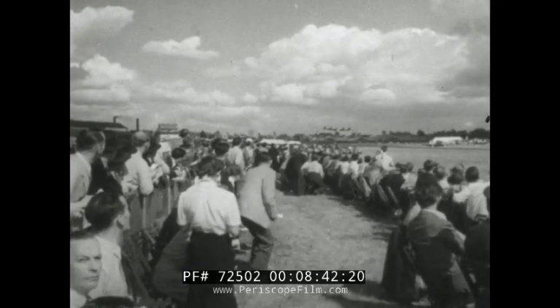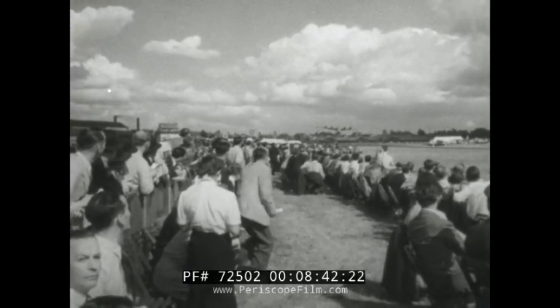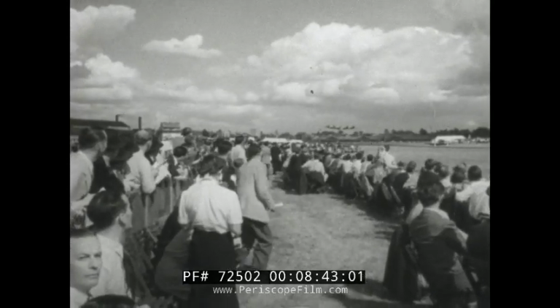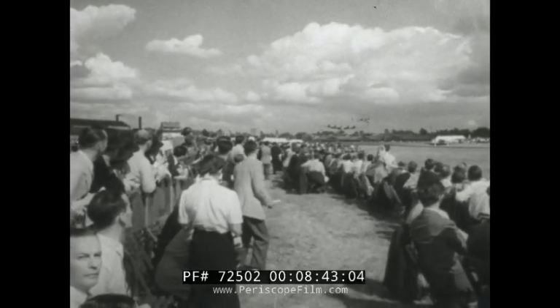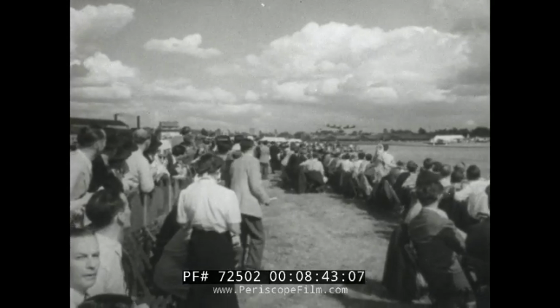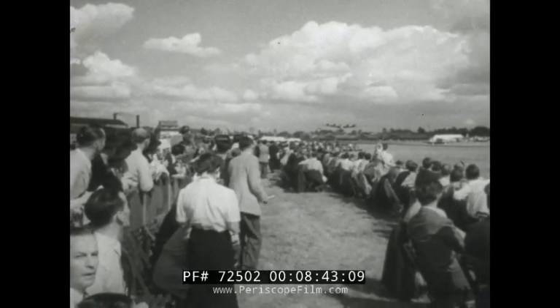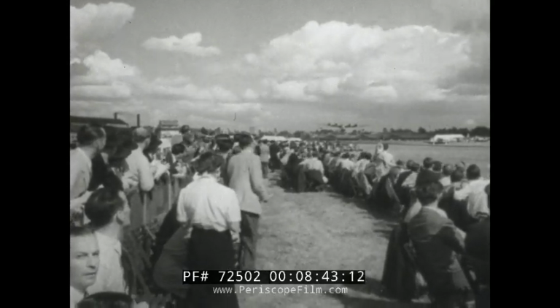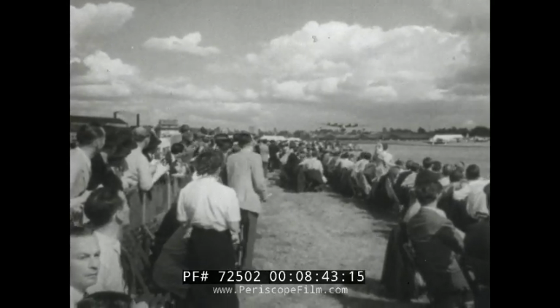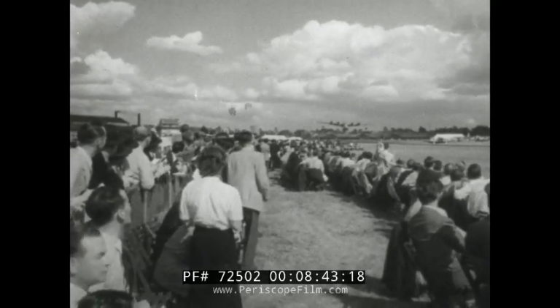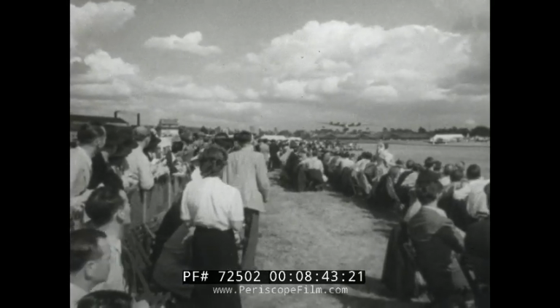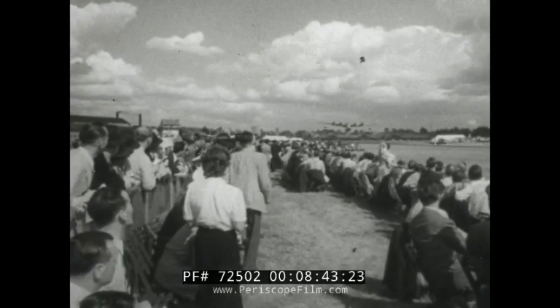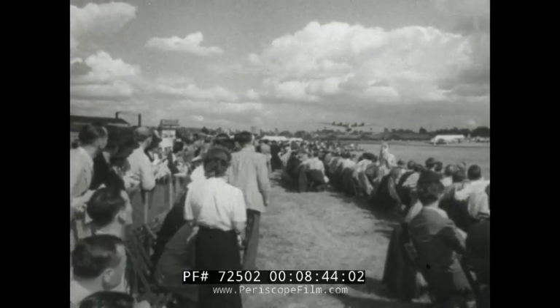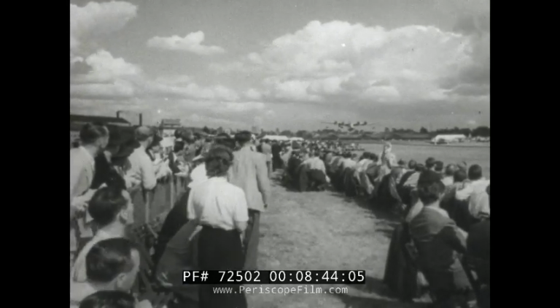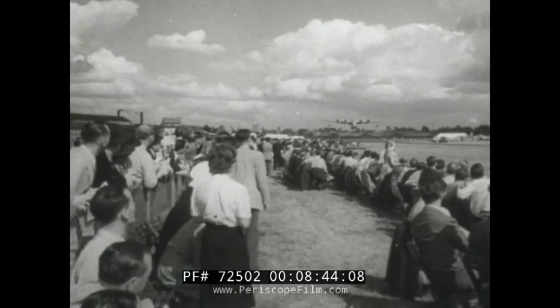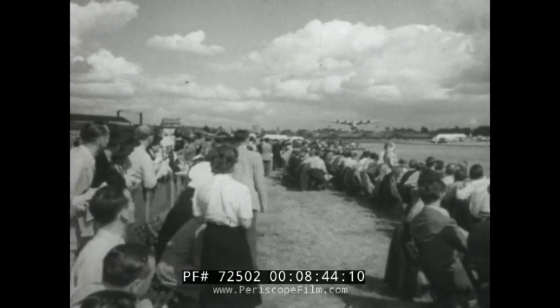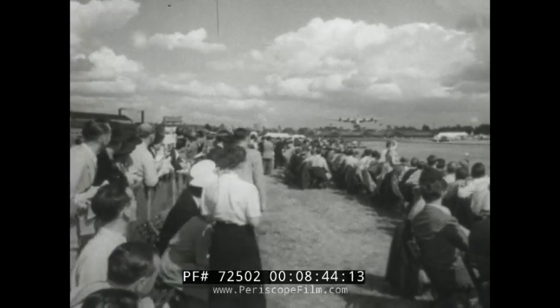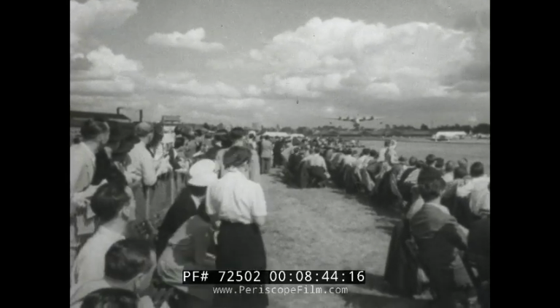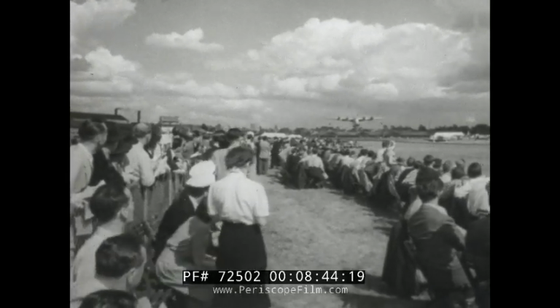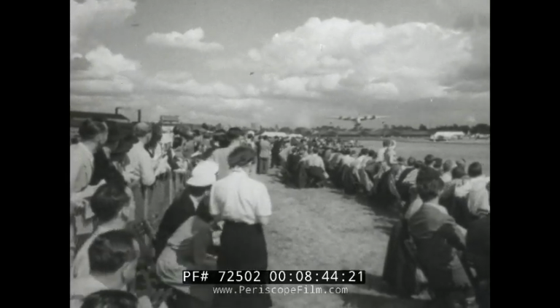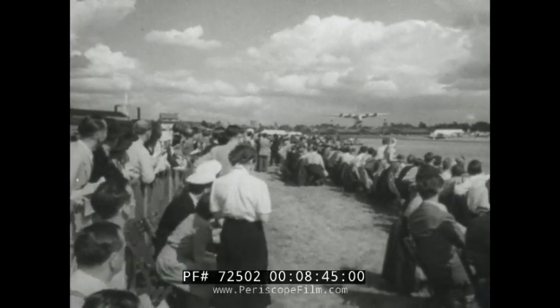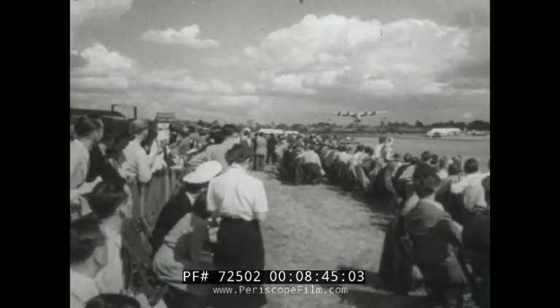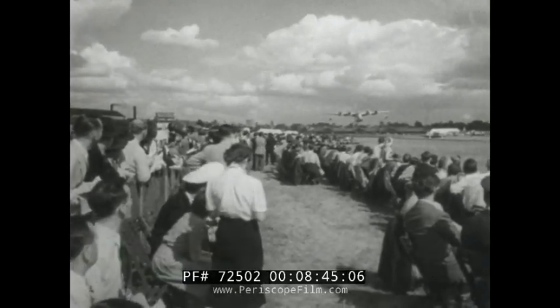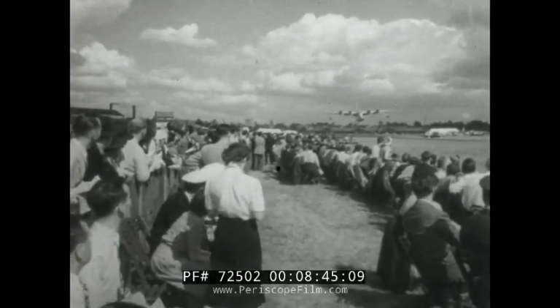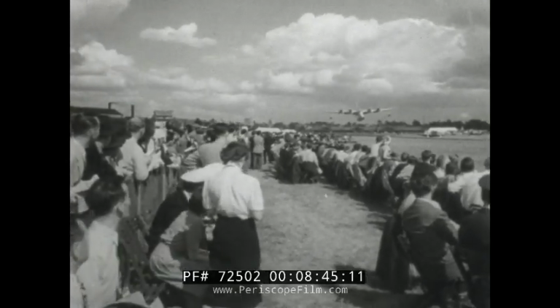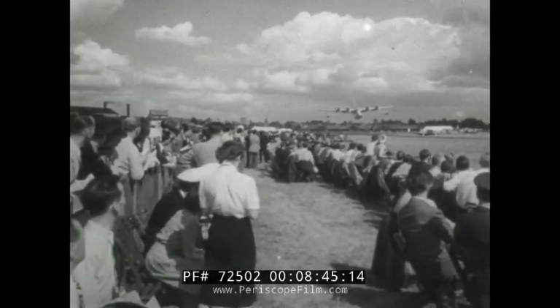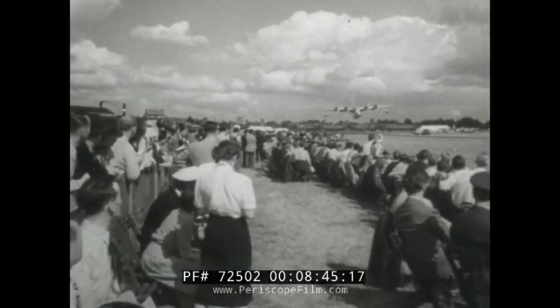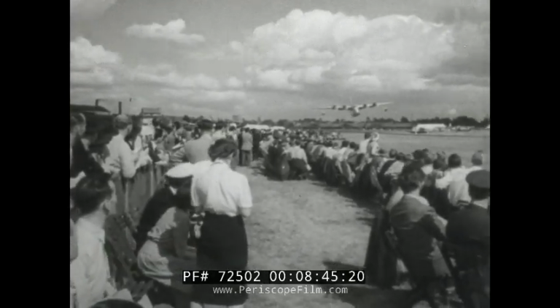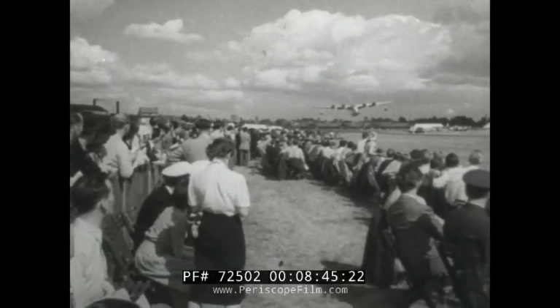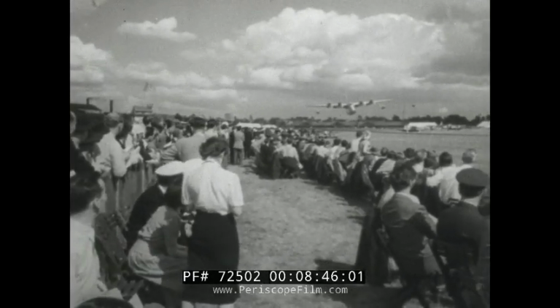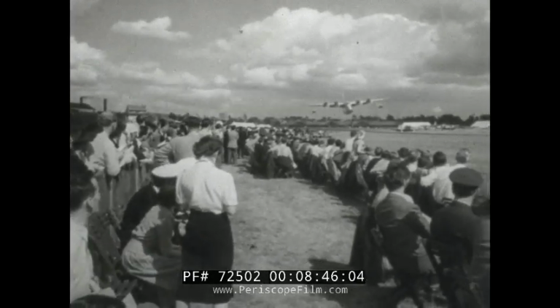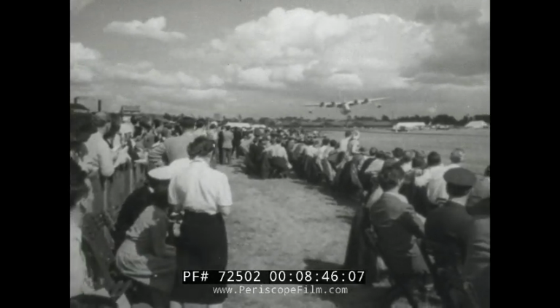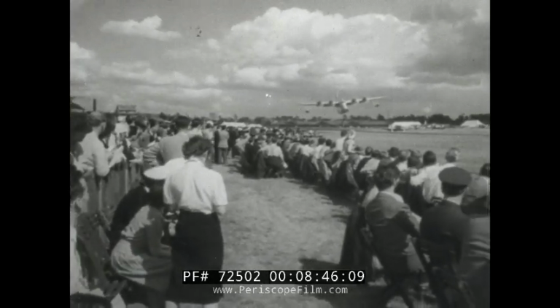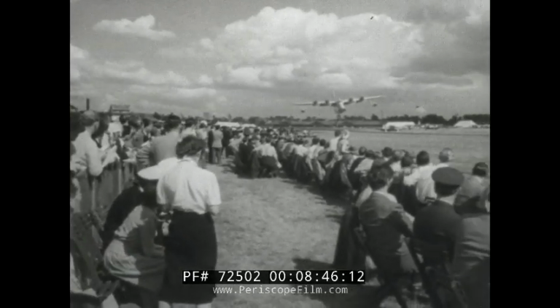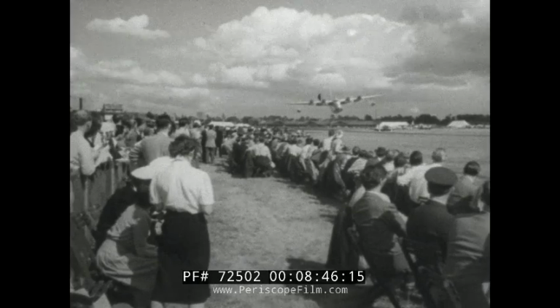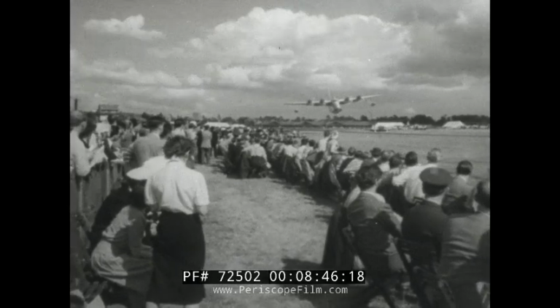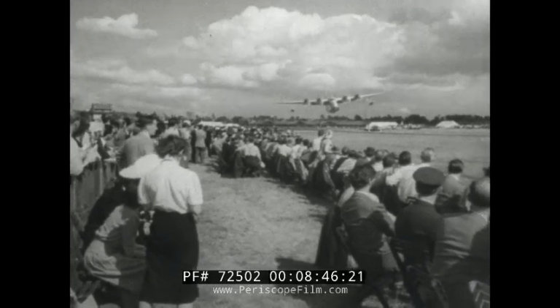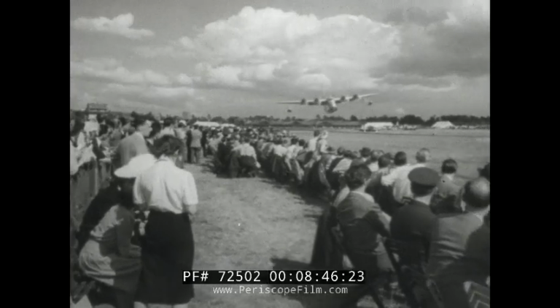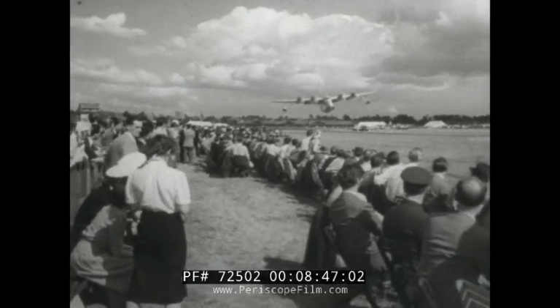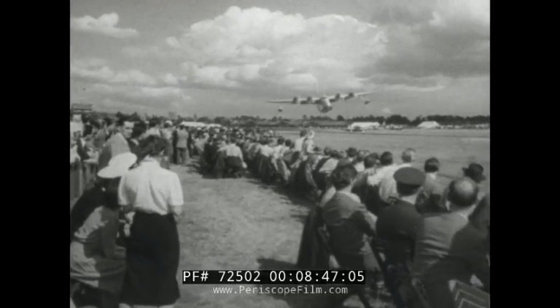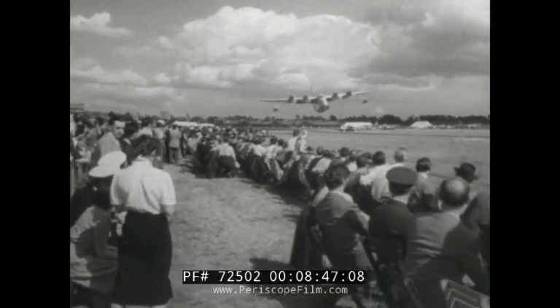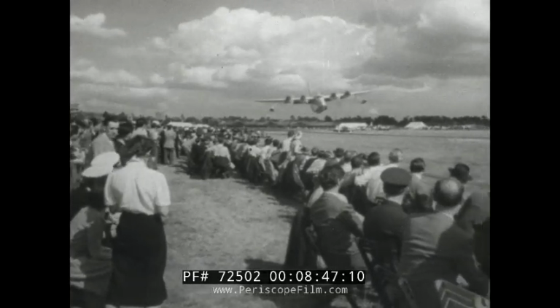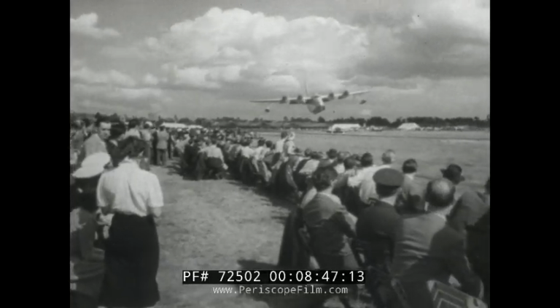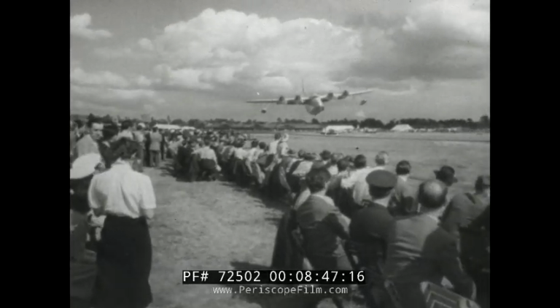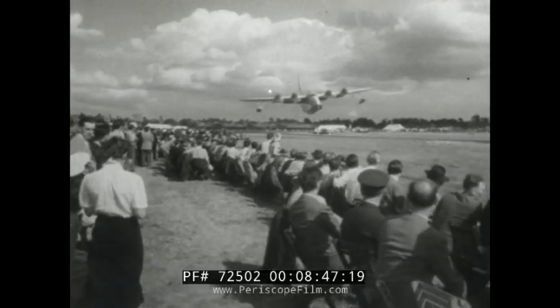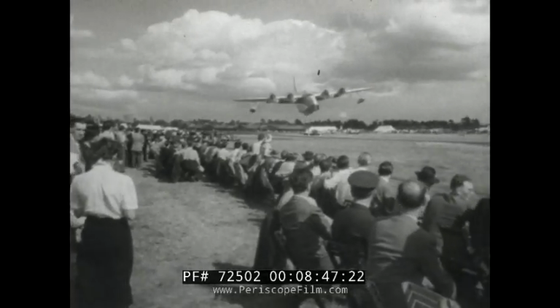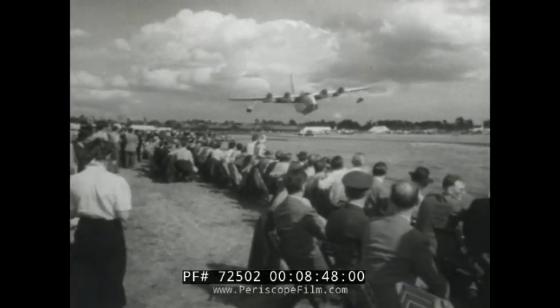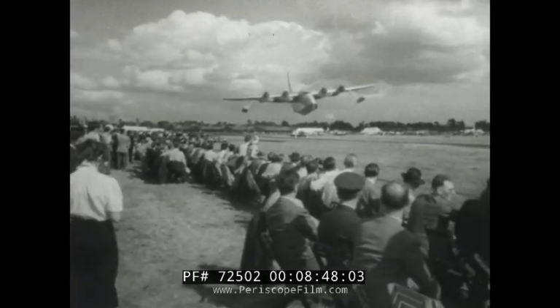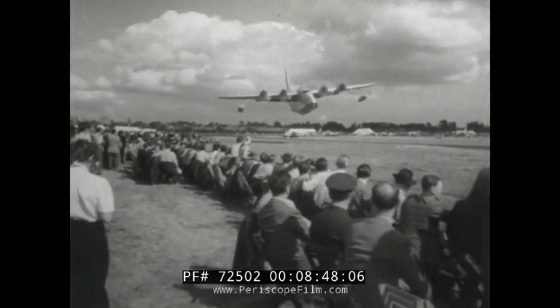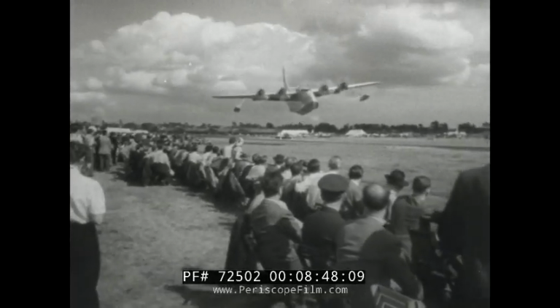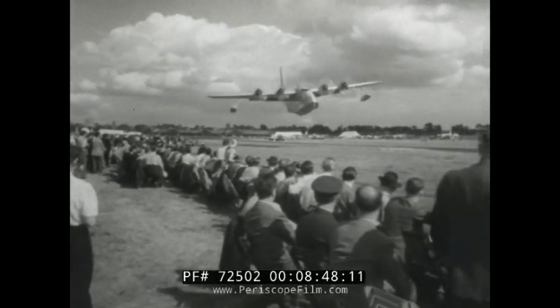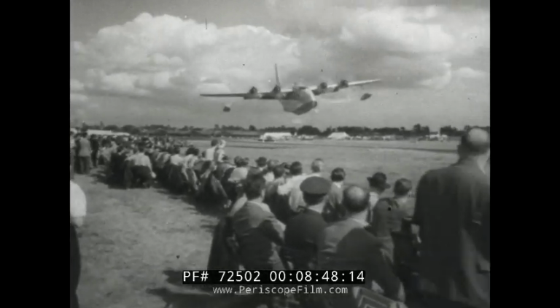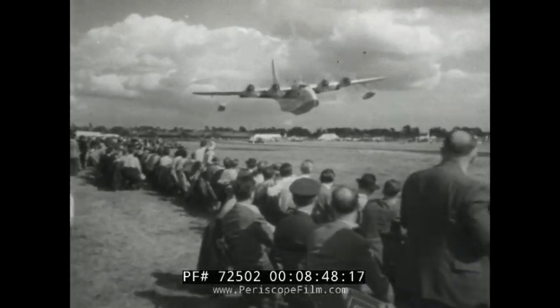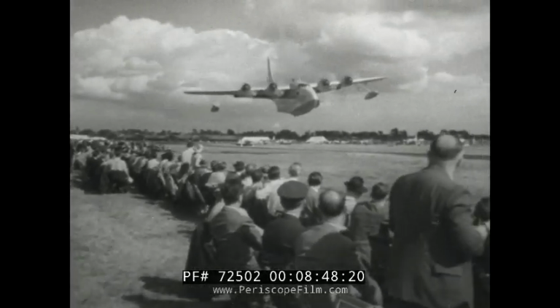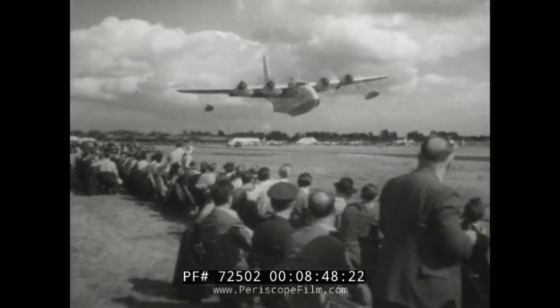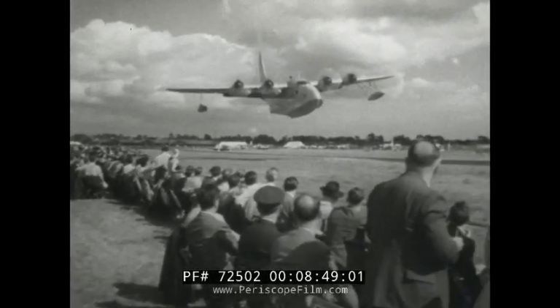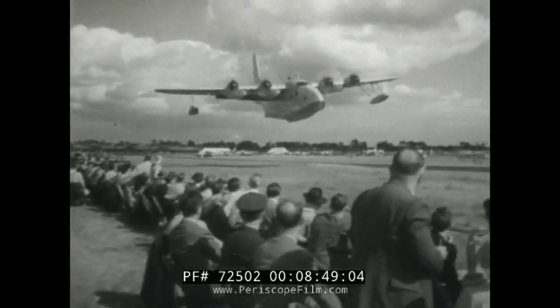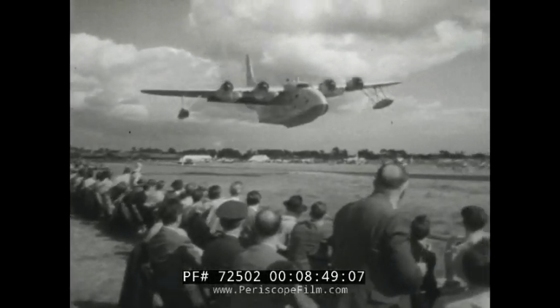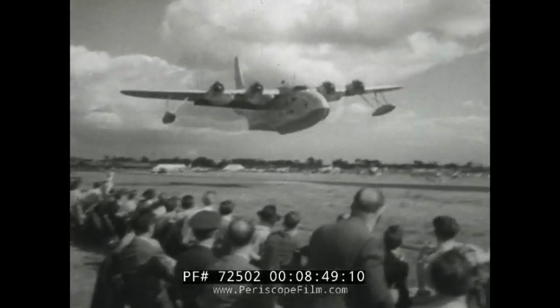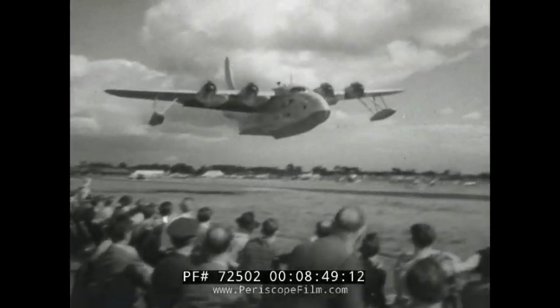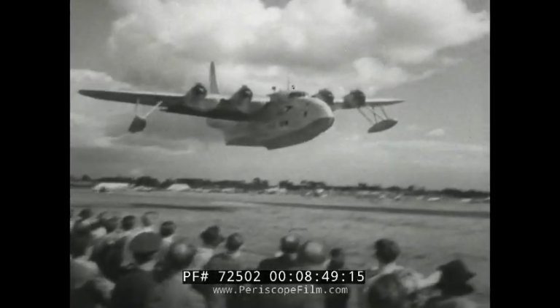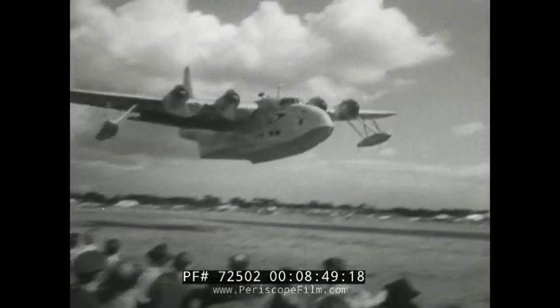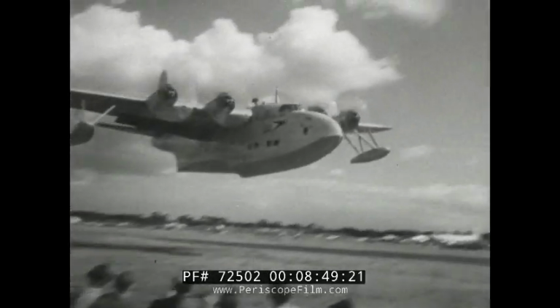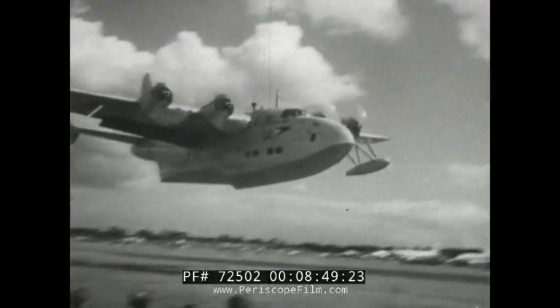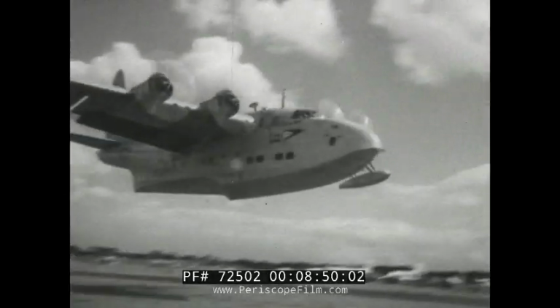There were two distinguished visitors. The Short Solent flew just over the heads of the spectators — an impressive and frightening sight.